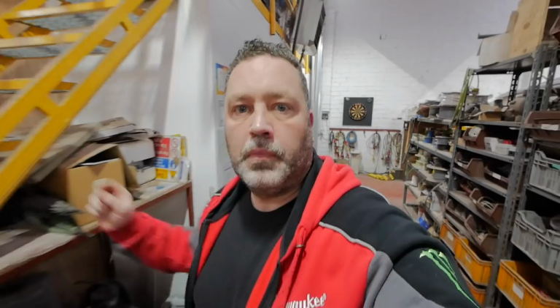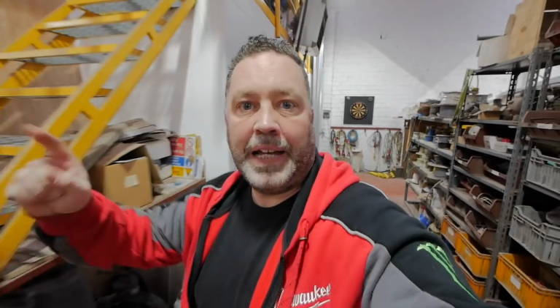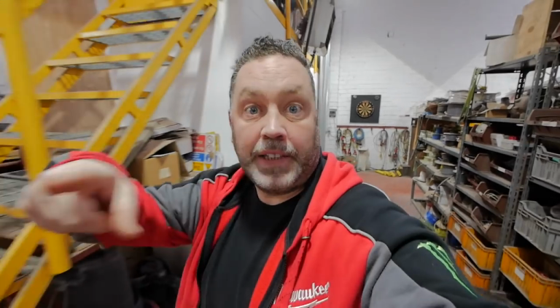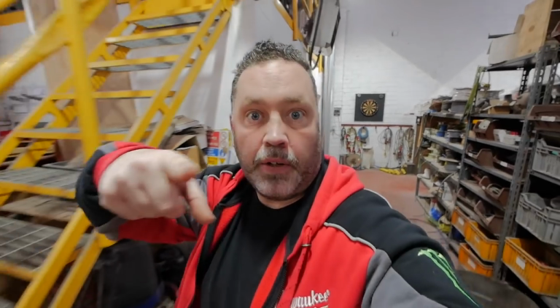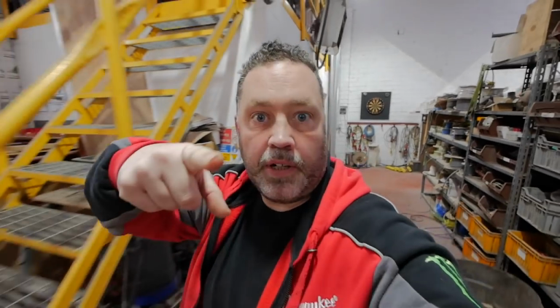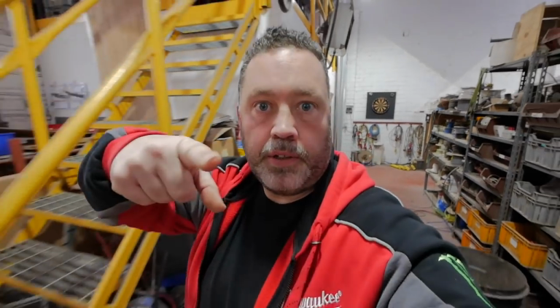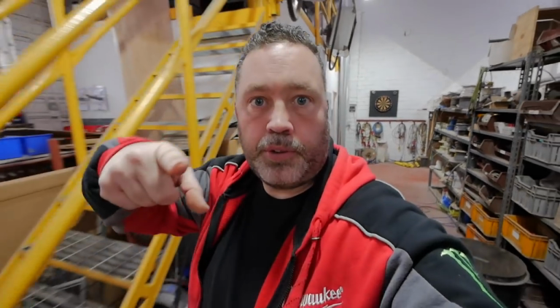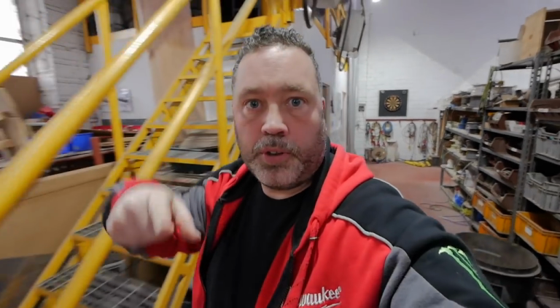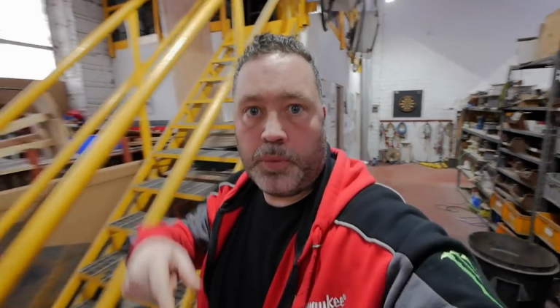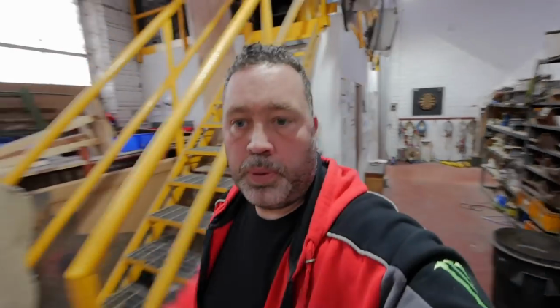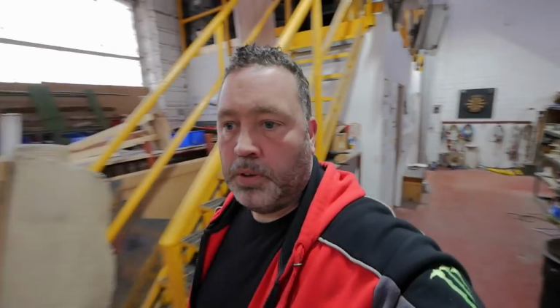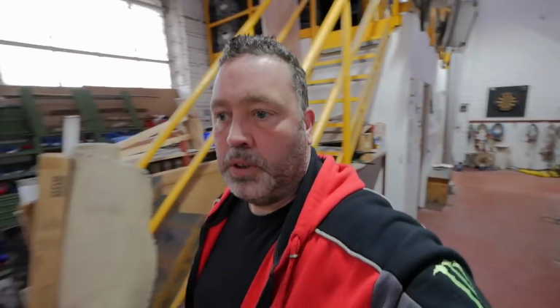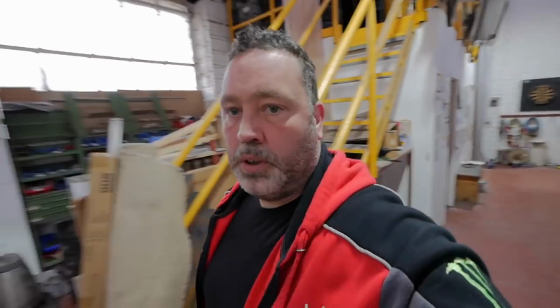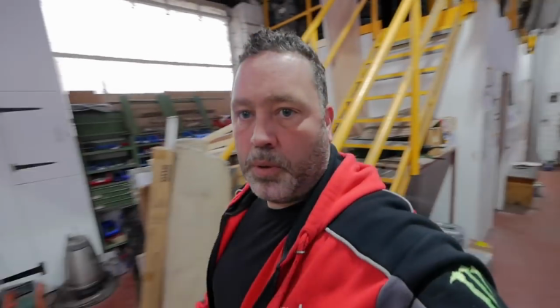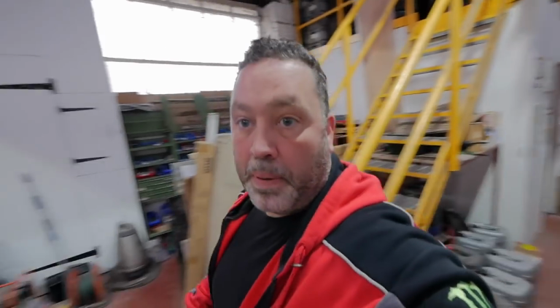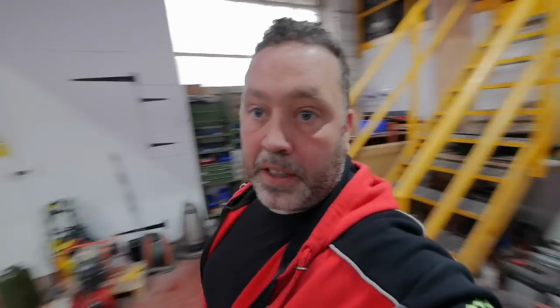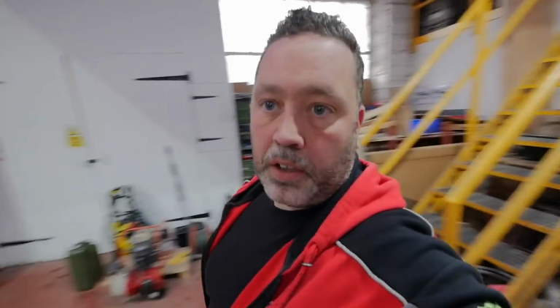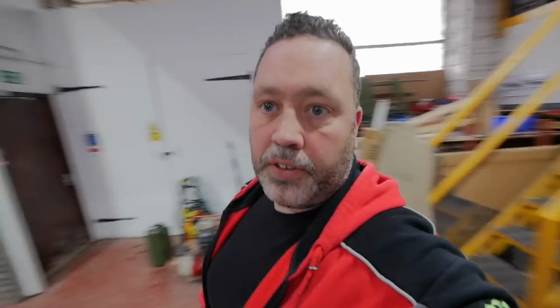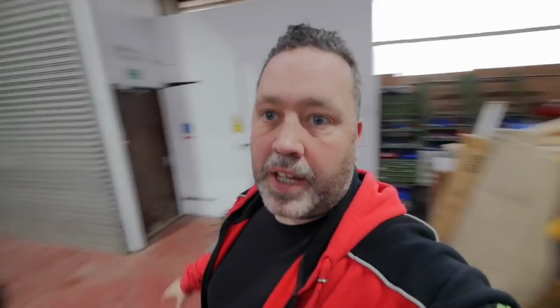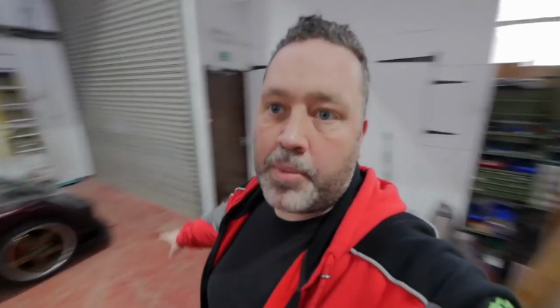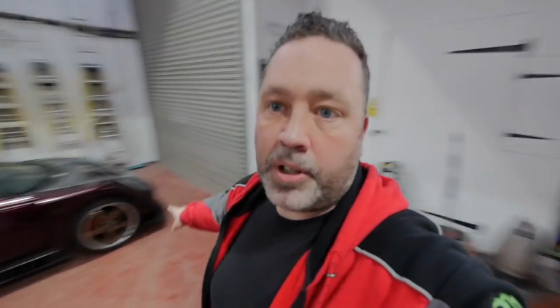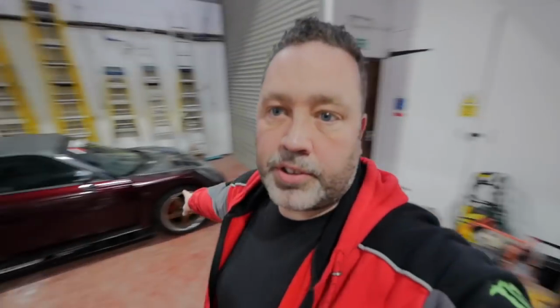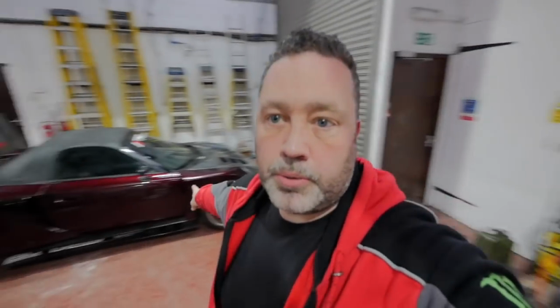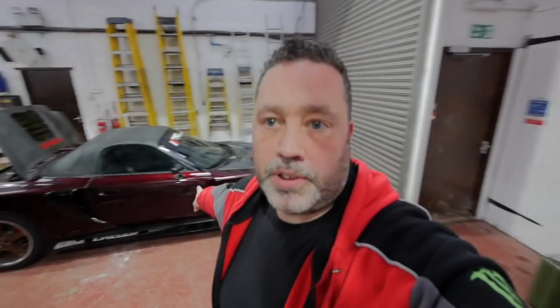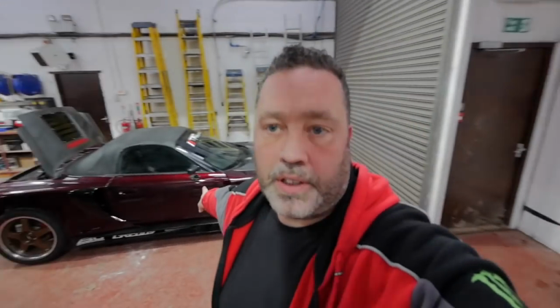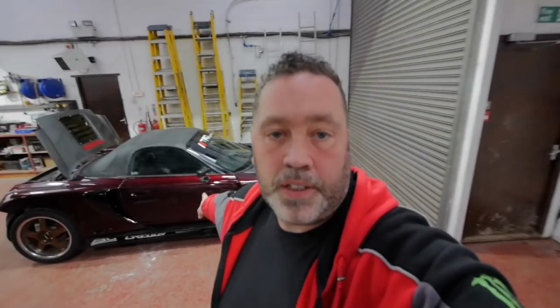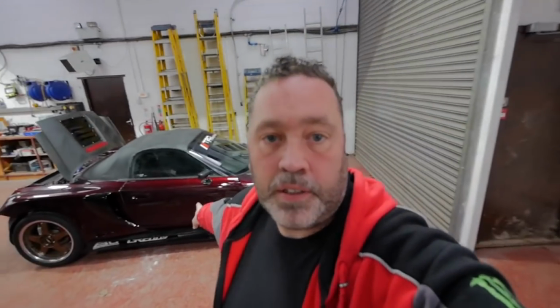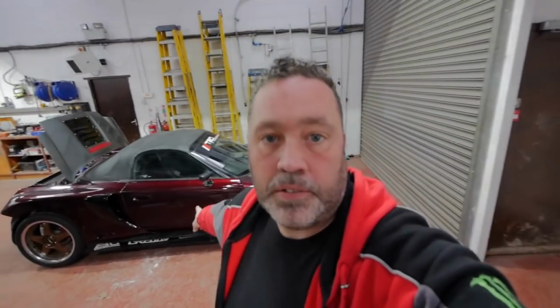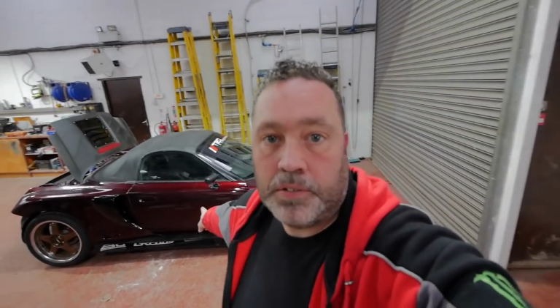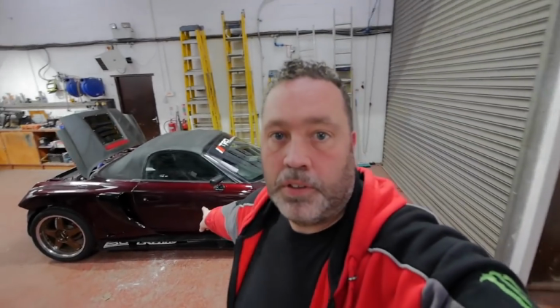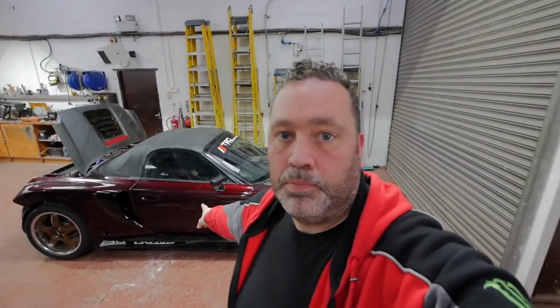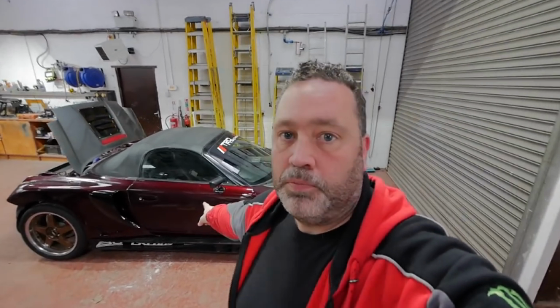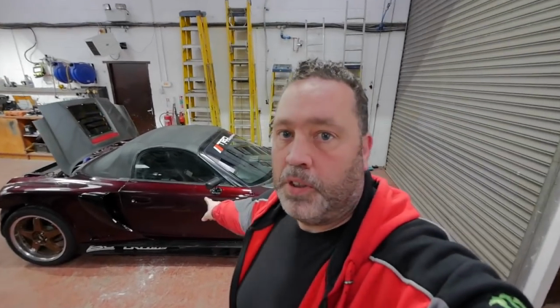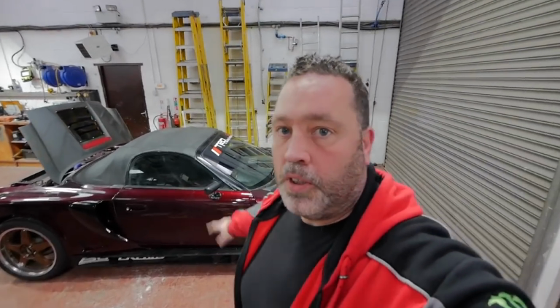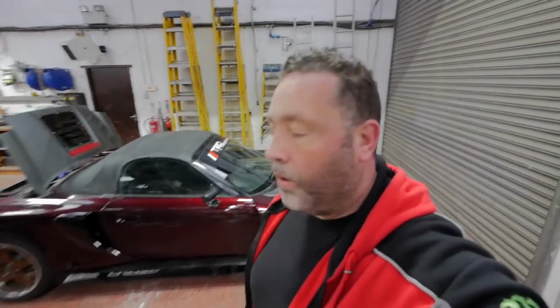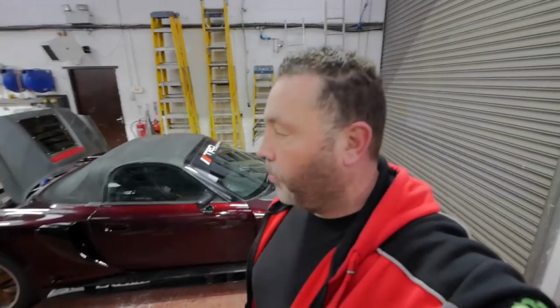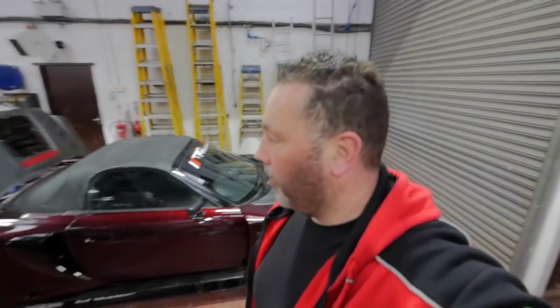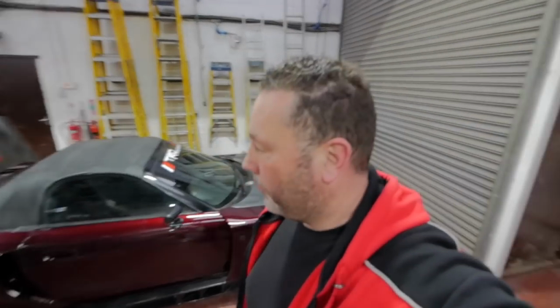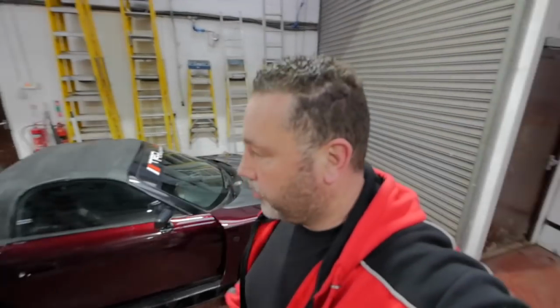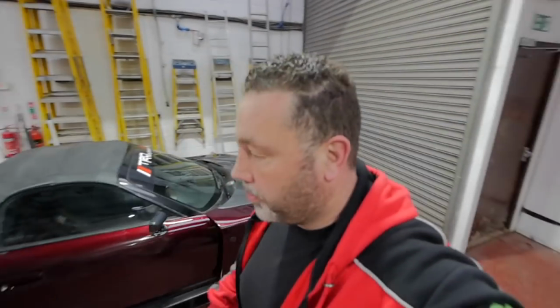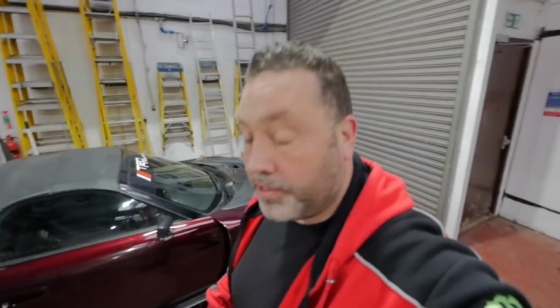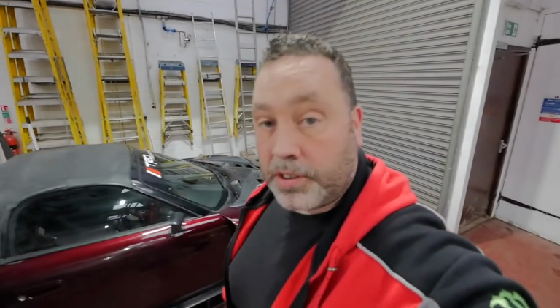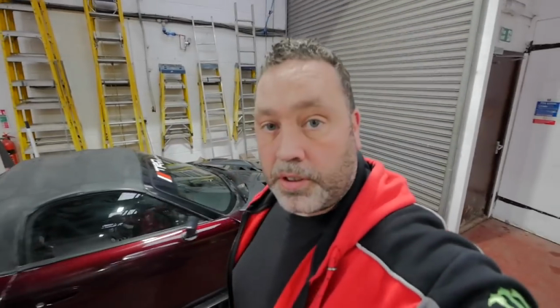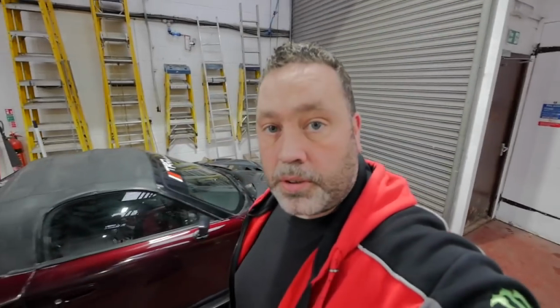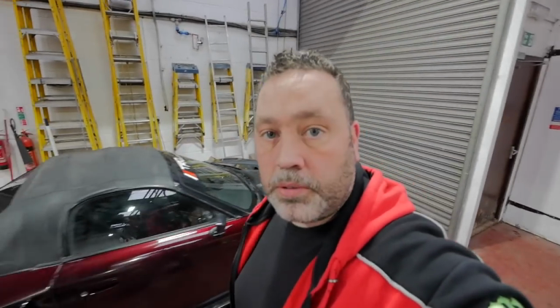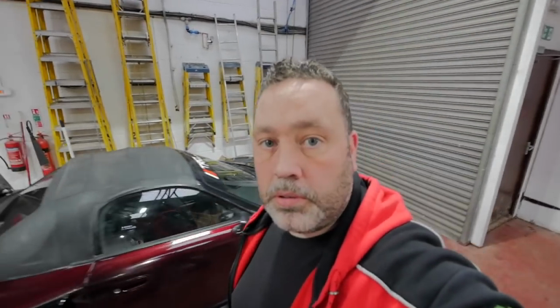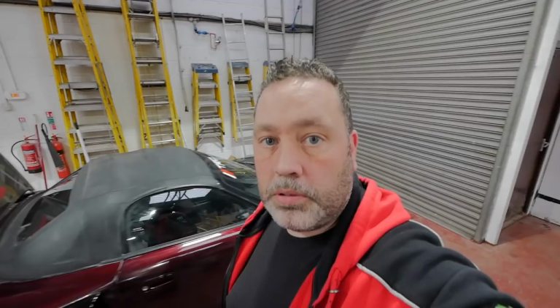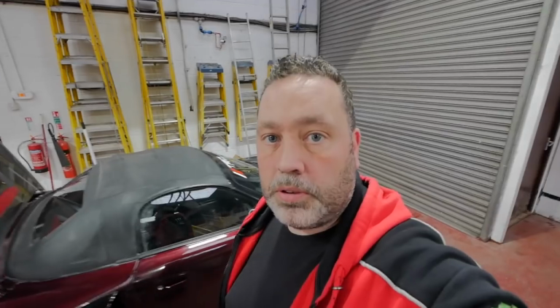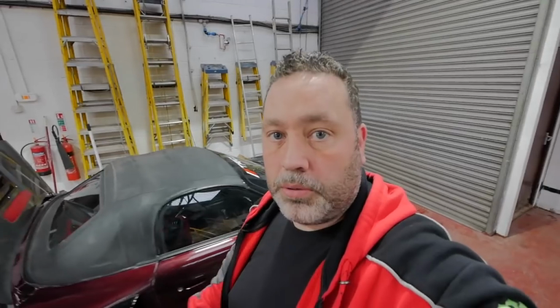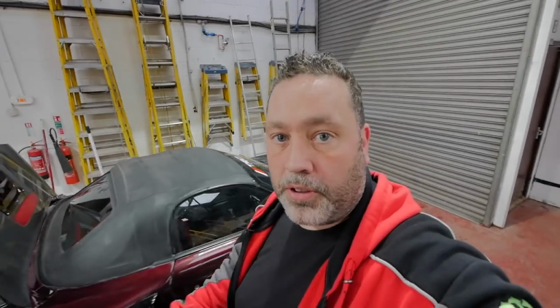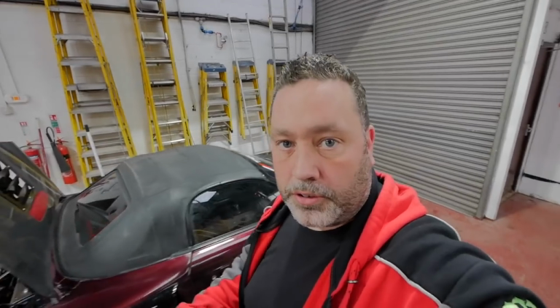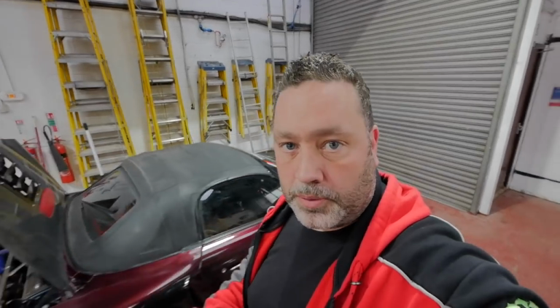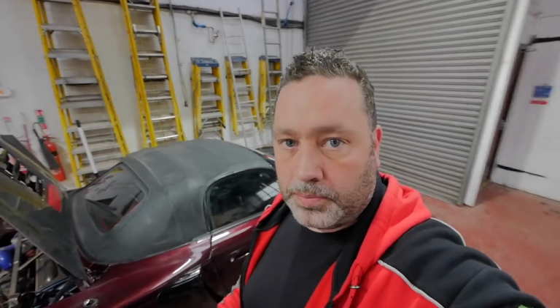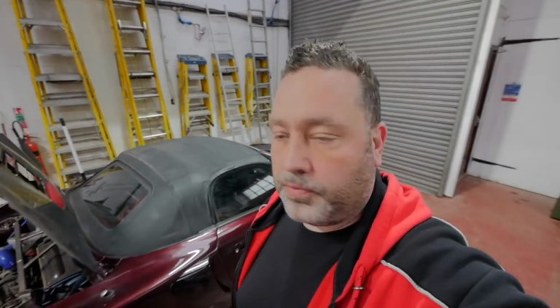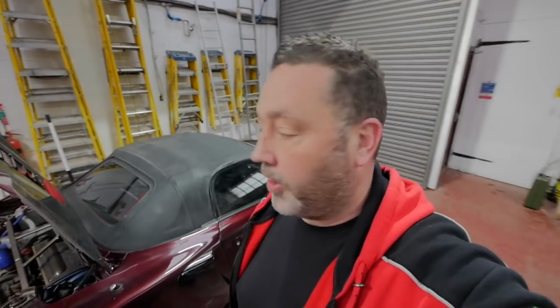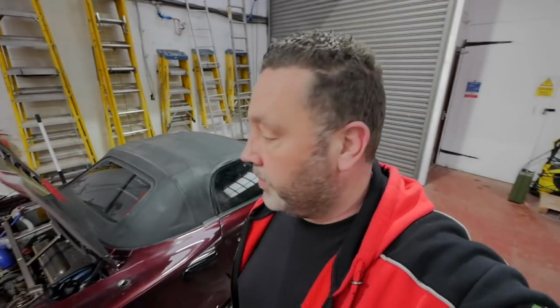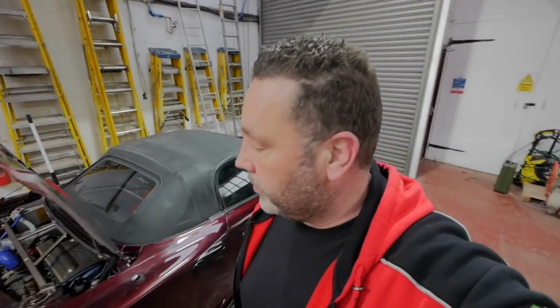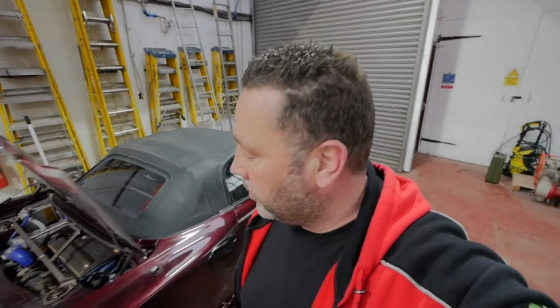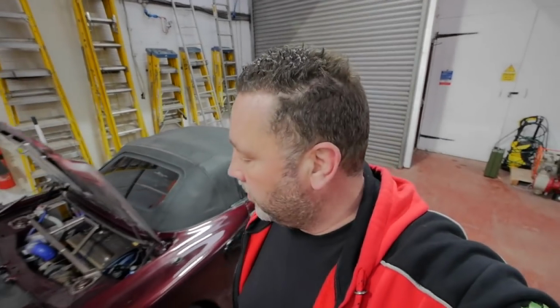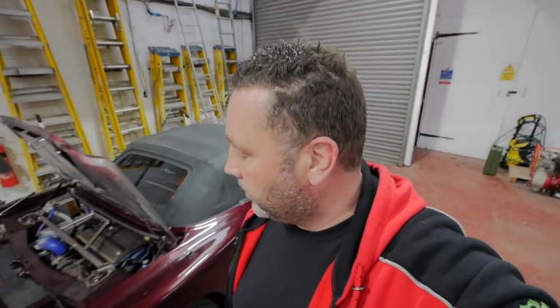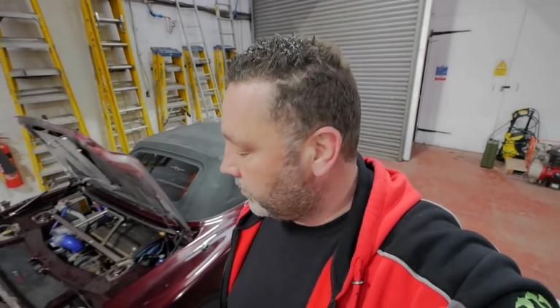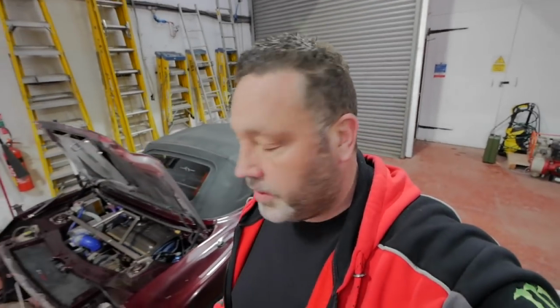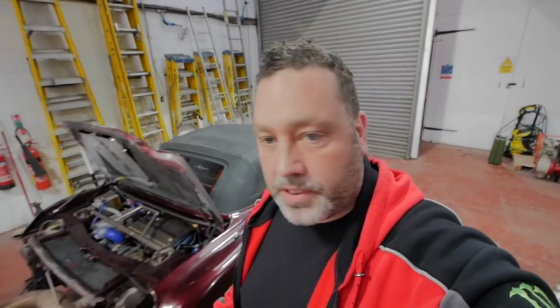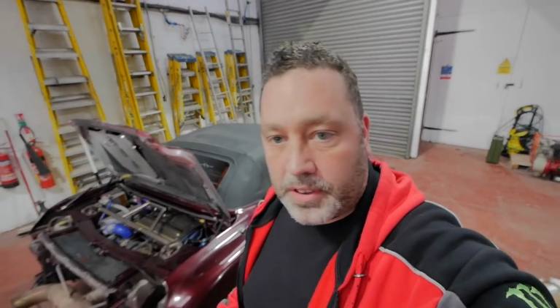How's it going YouTube? We're back on the MR2 today. We've got a few bits to do and we've got some friends coming to visit.